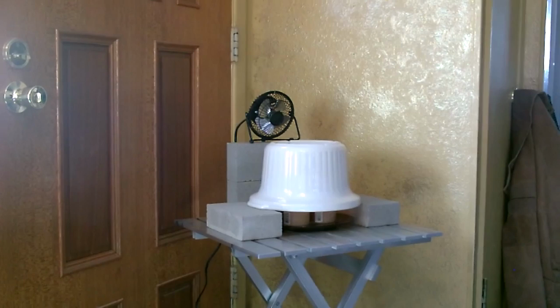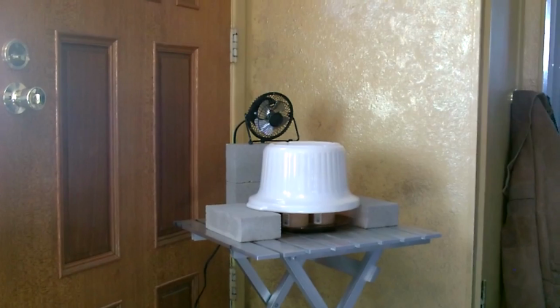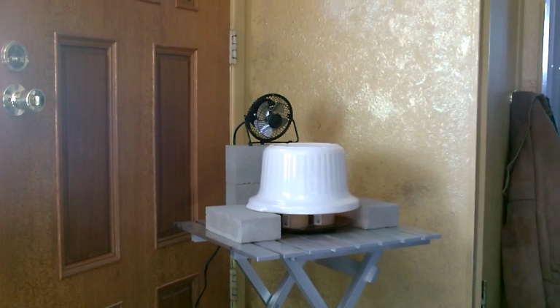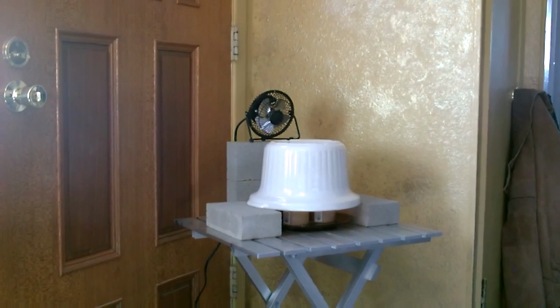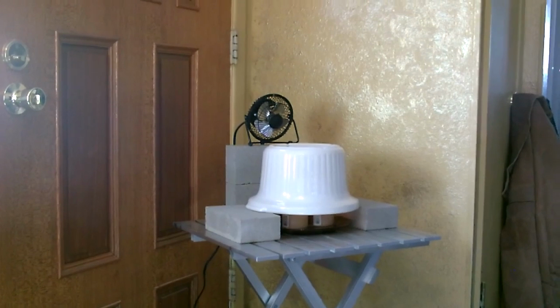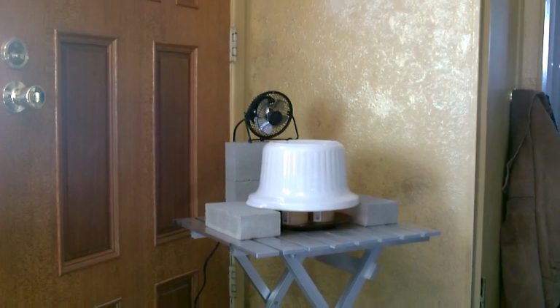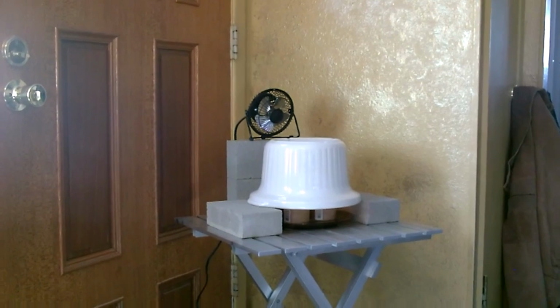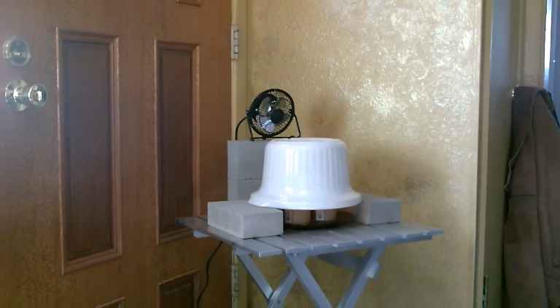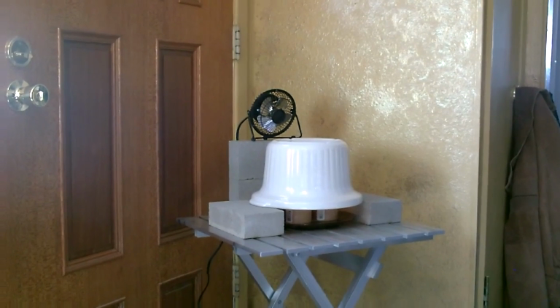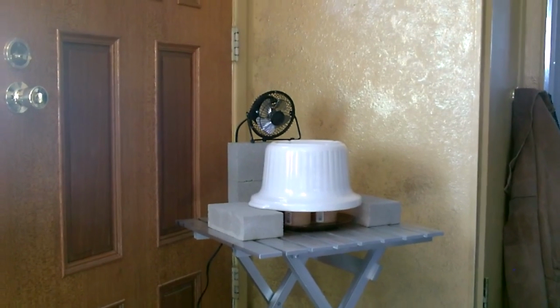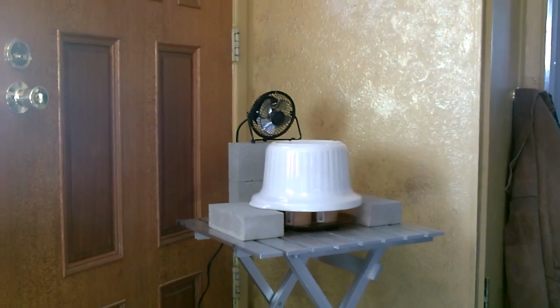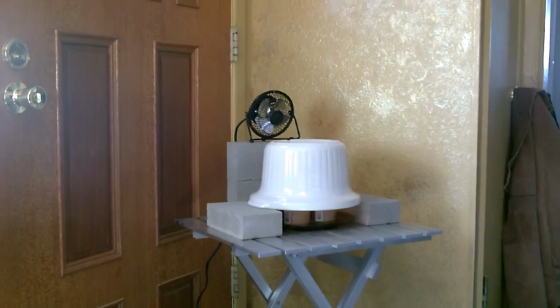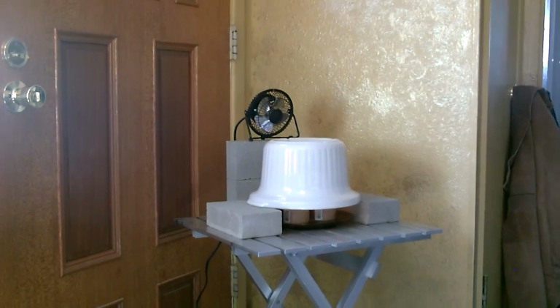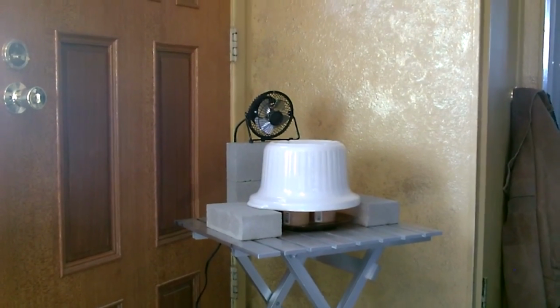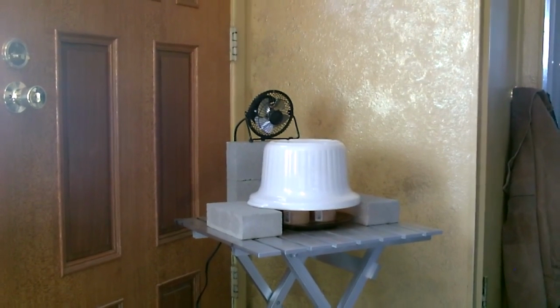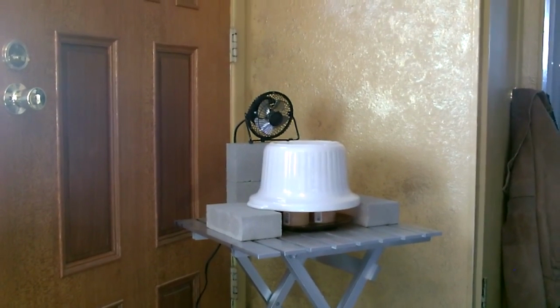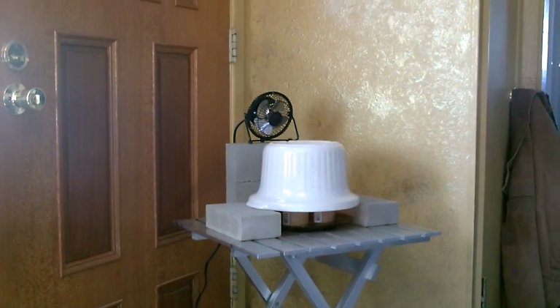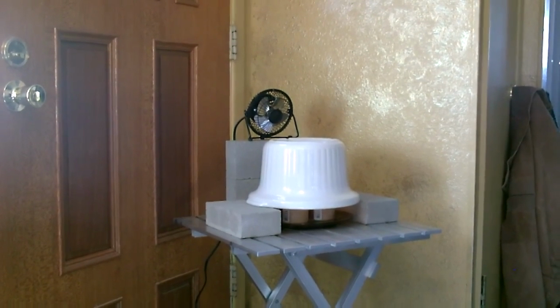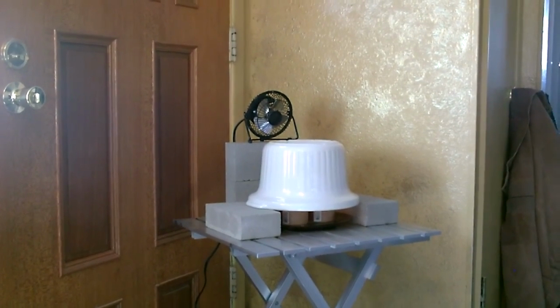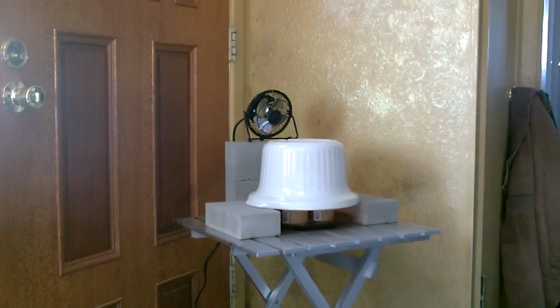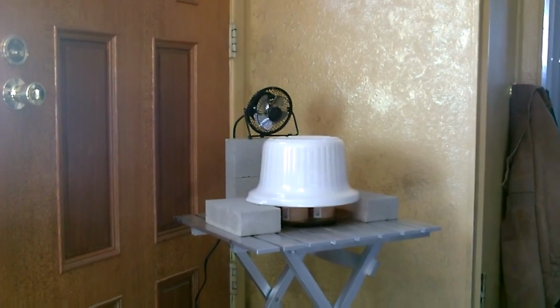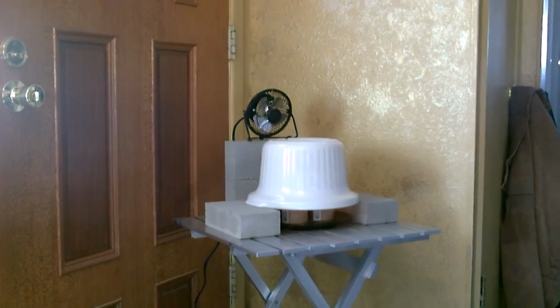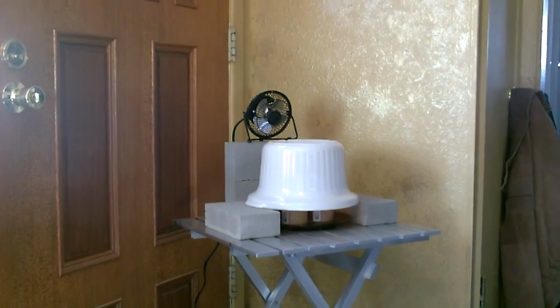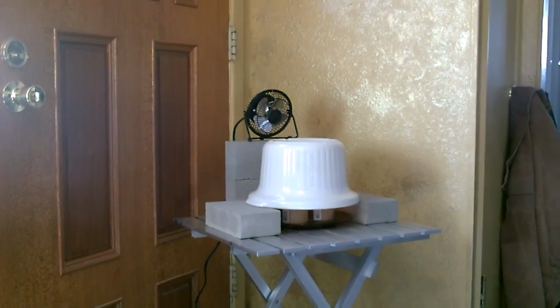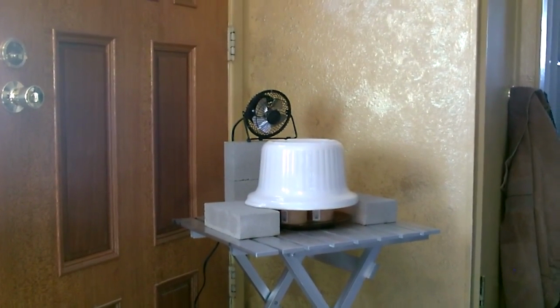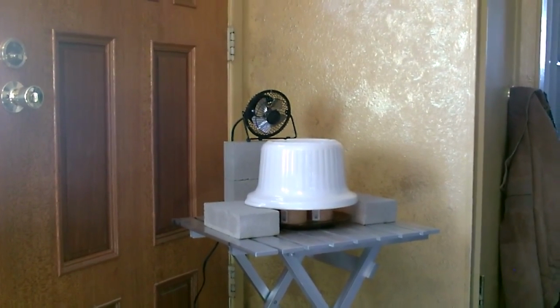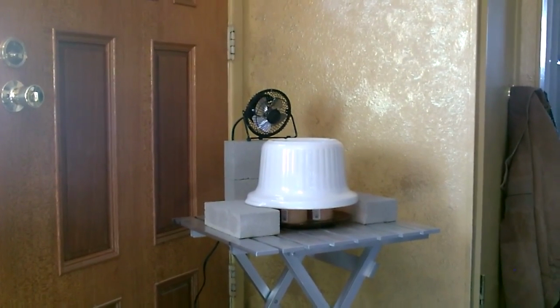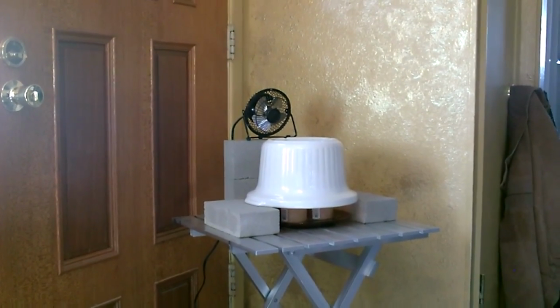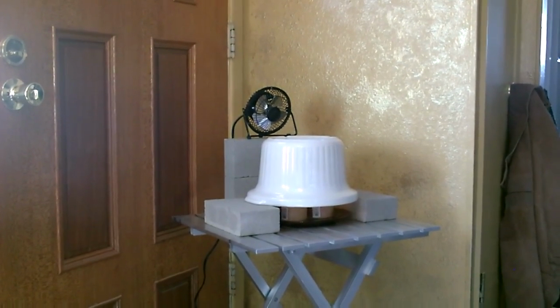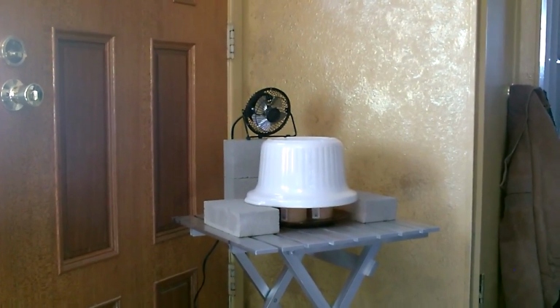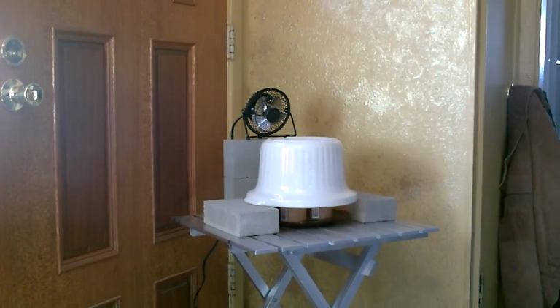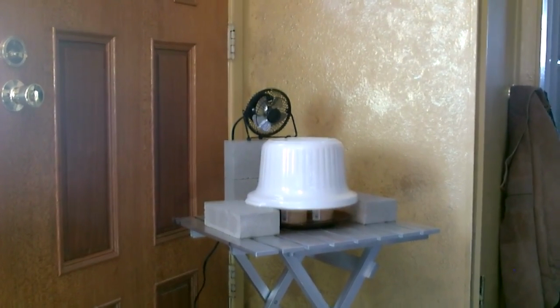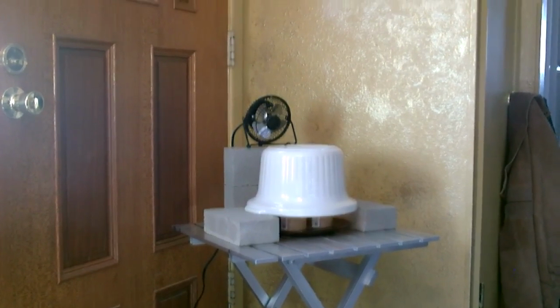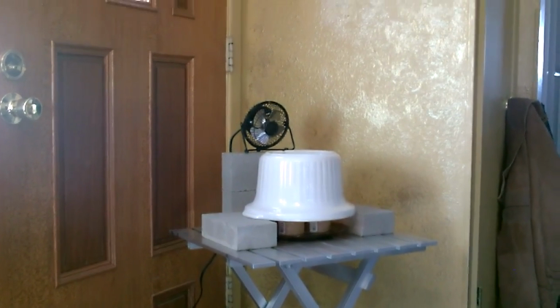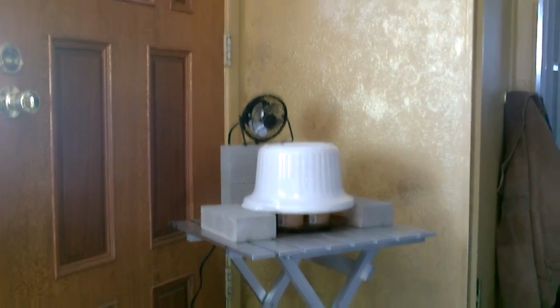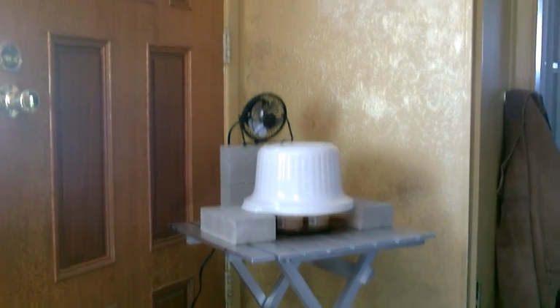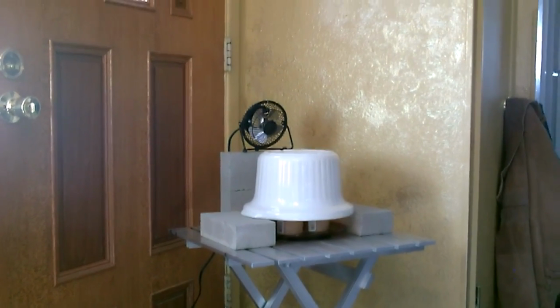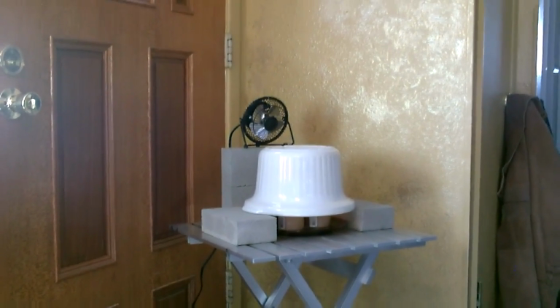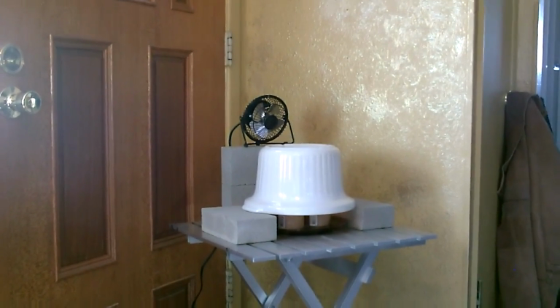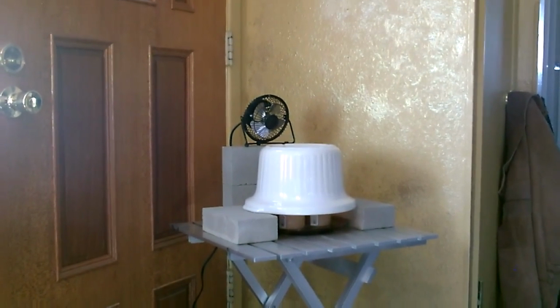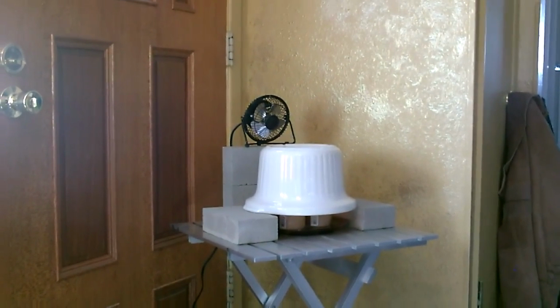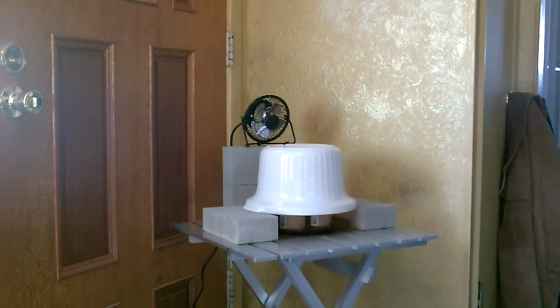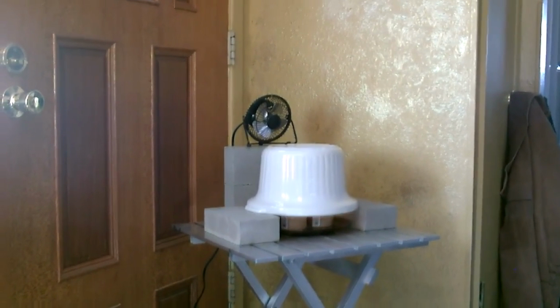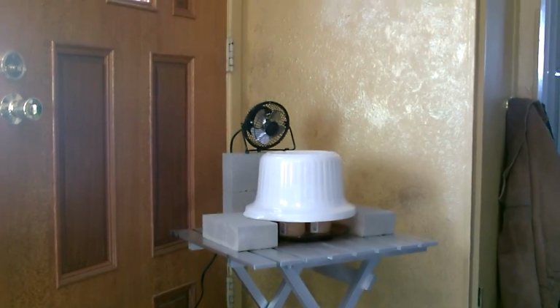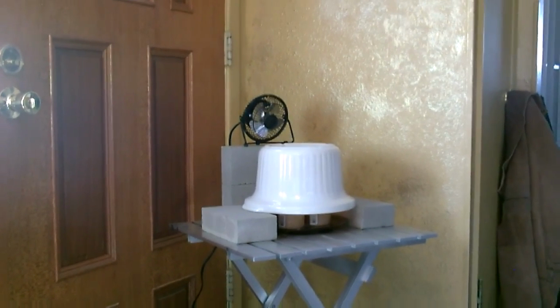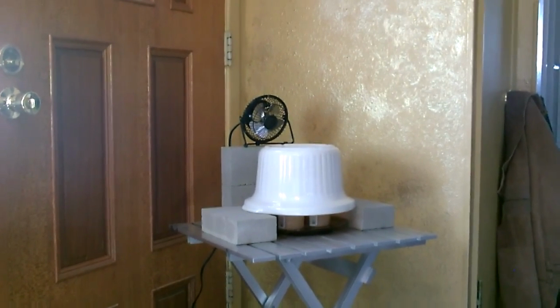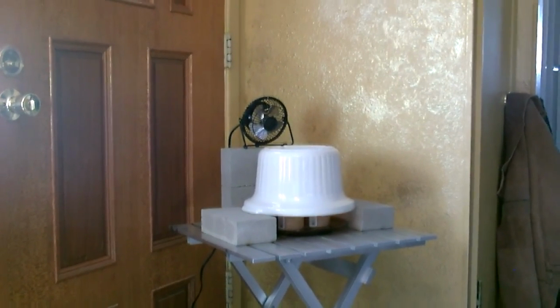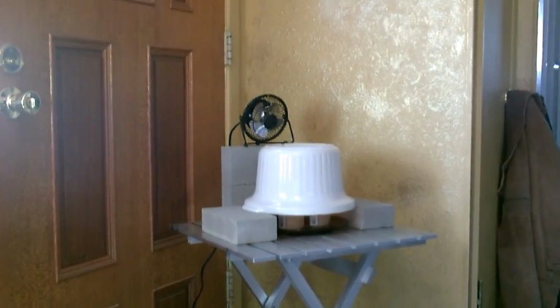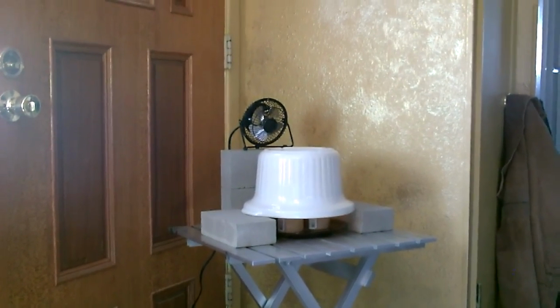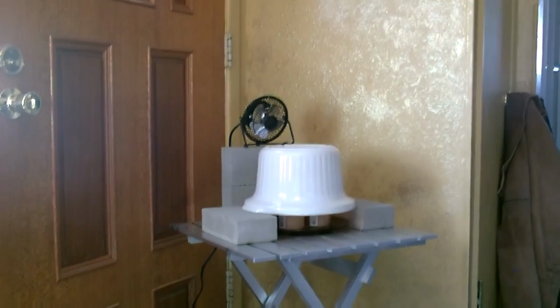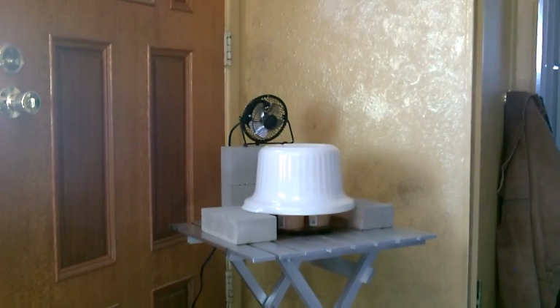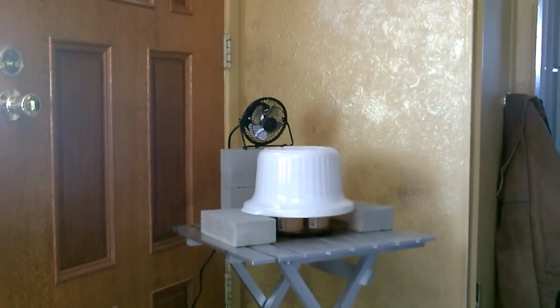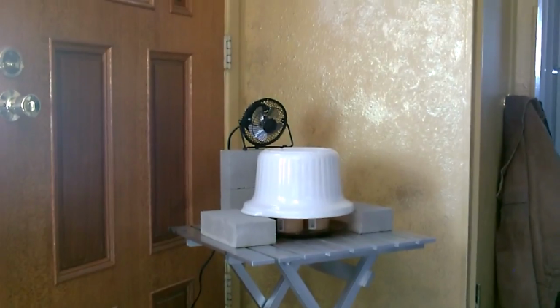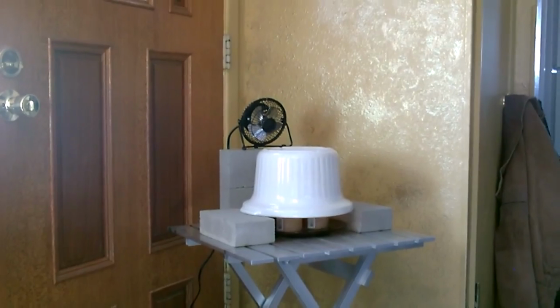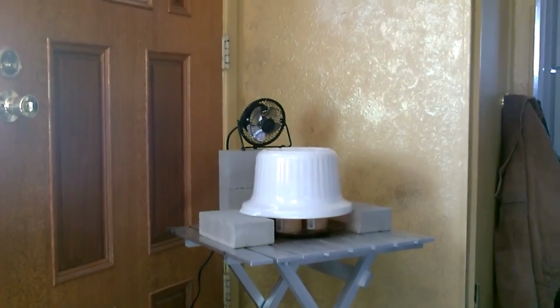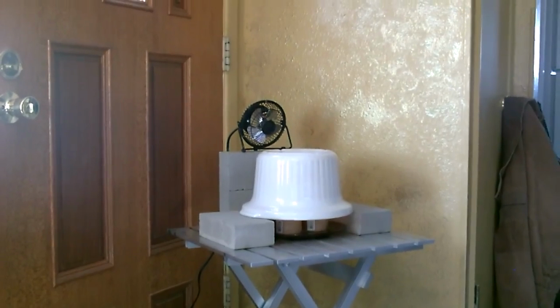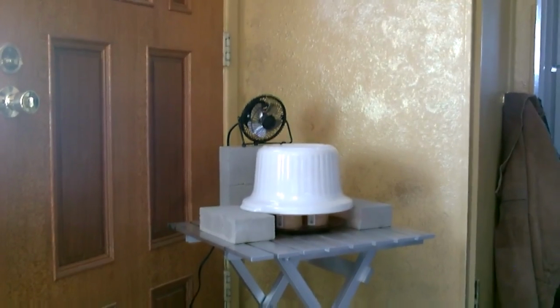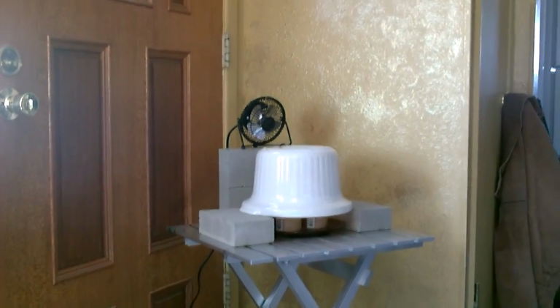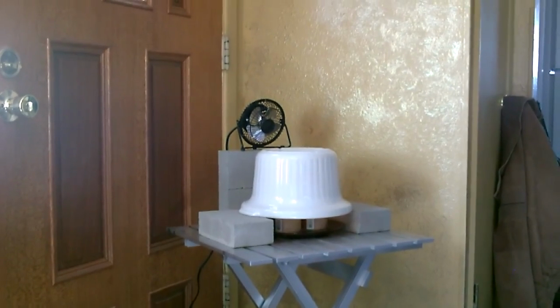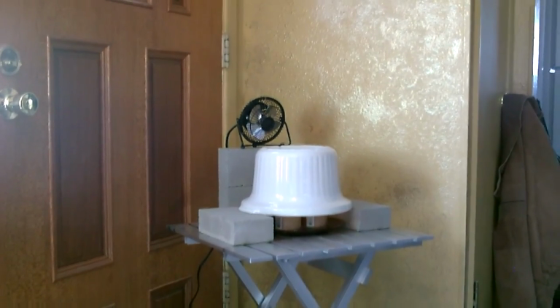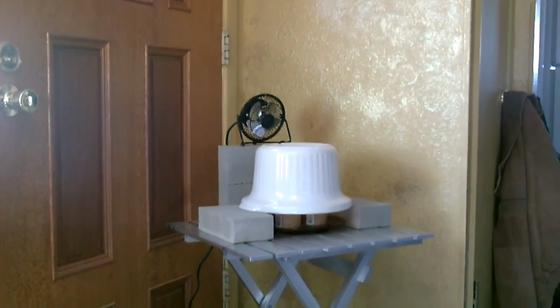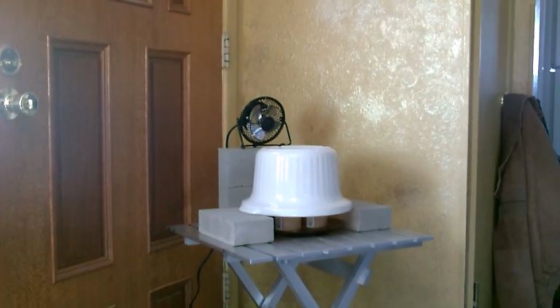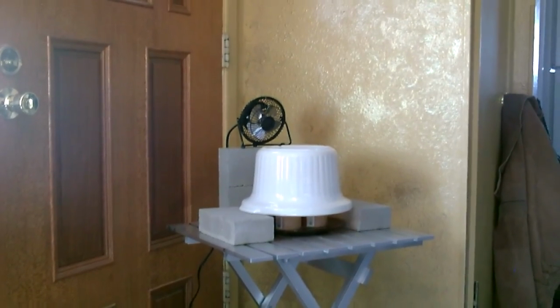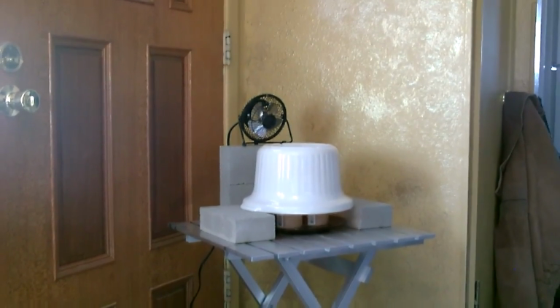Hey there, this is just a quick video to show you how to make one of these stoneware or crock pot candle powered heaters.